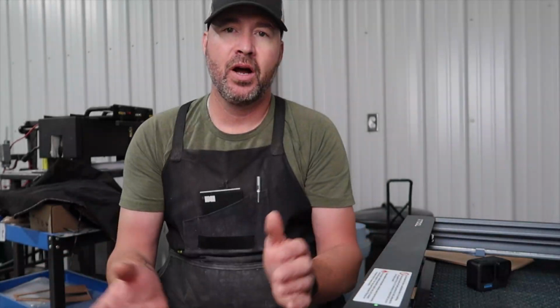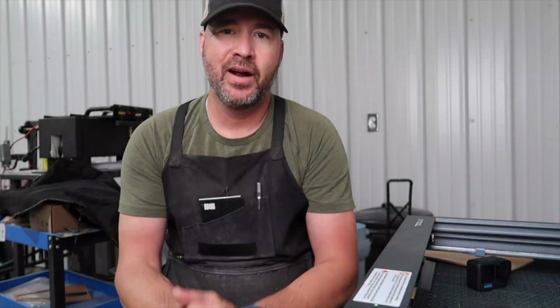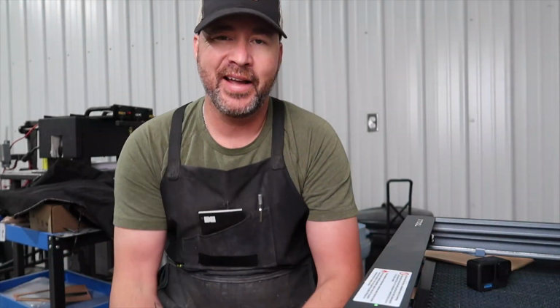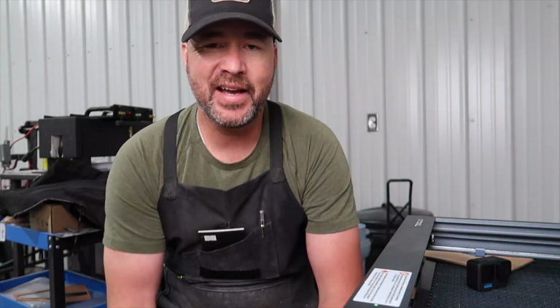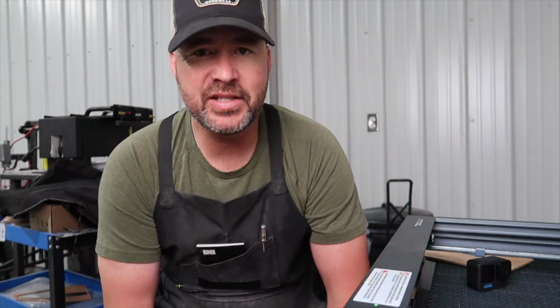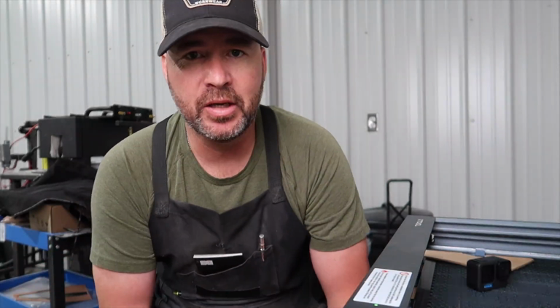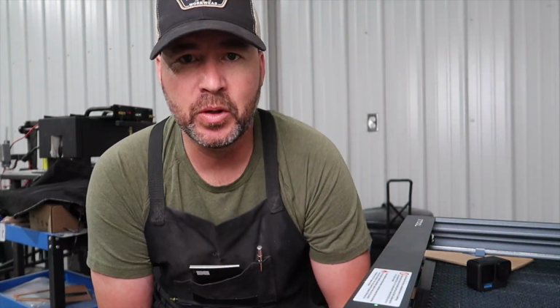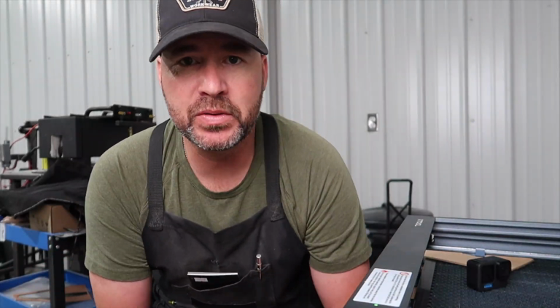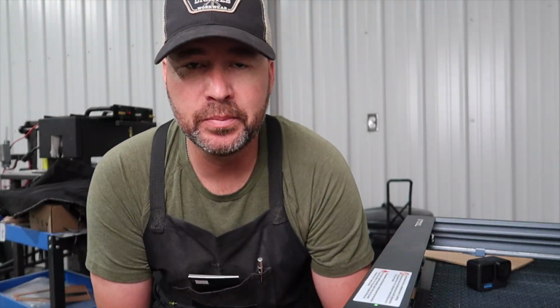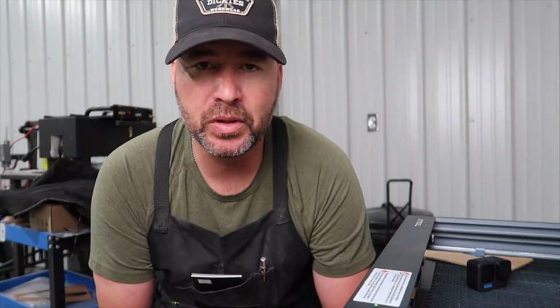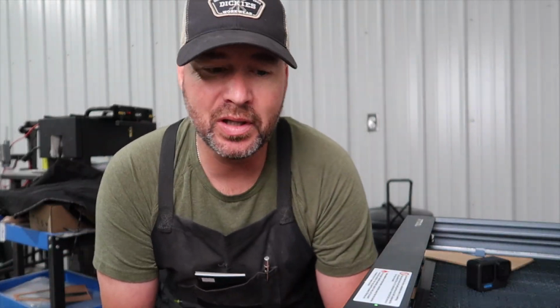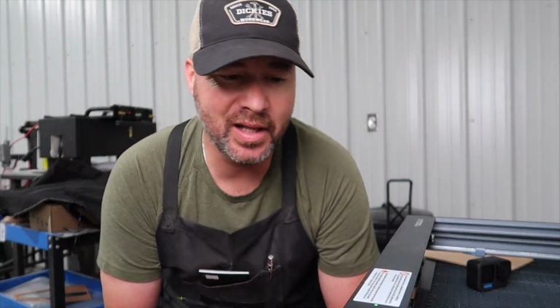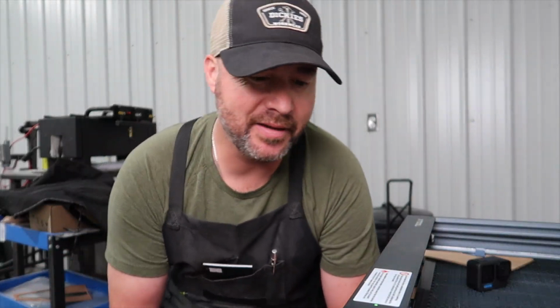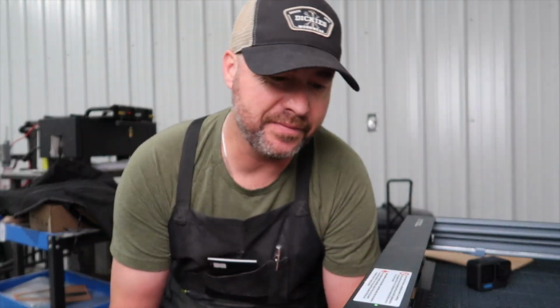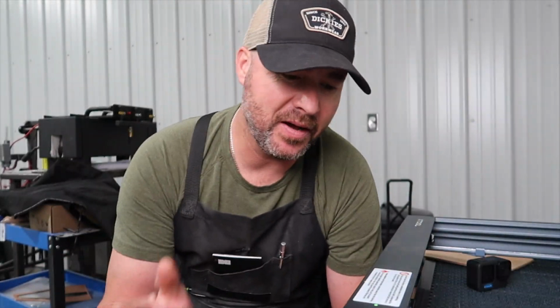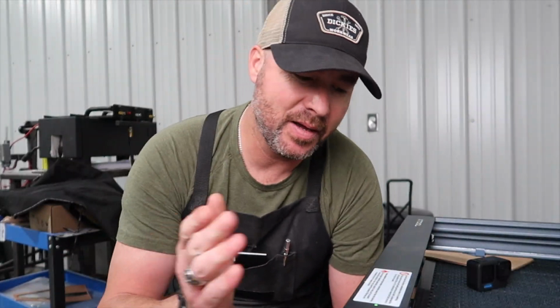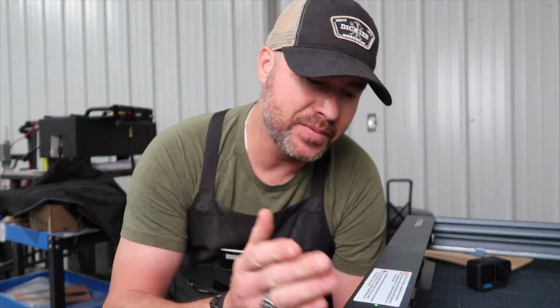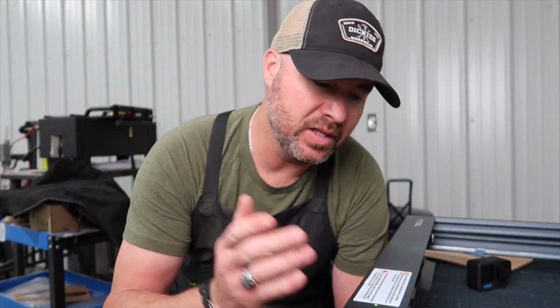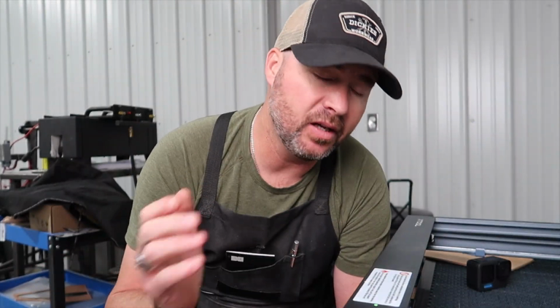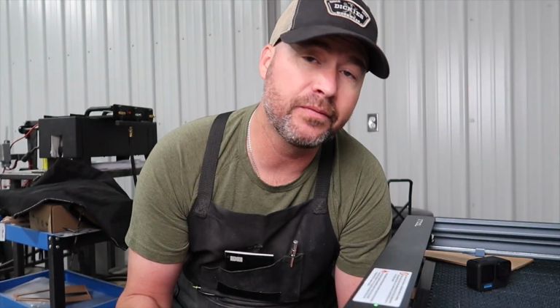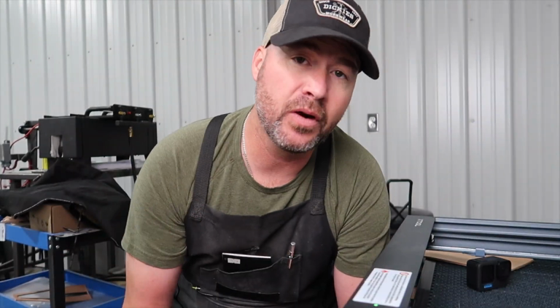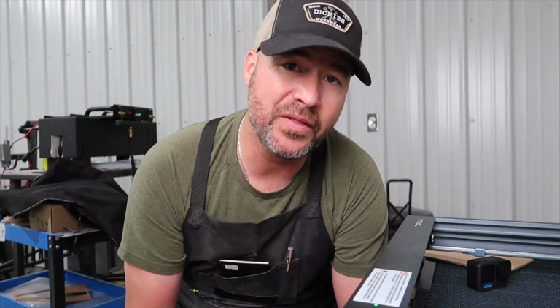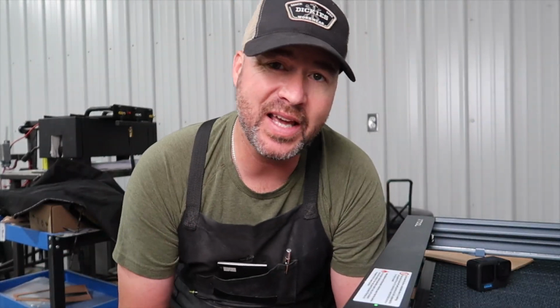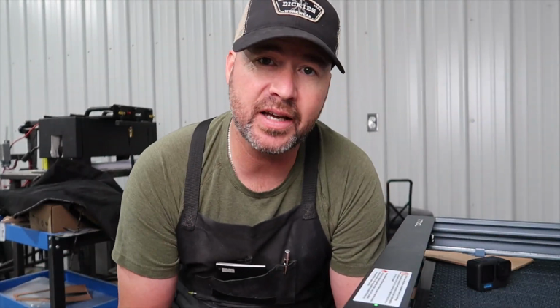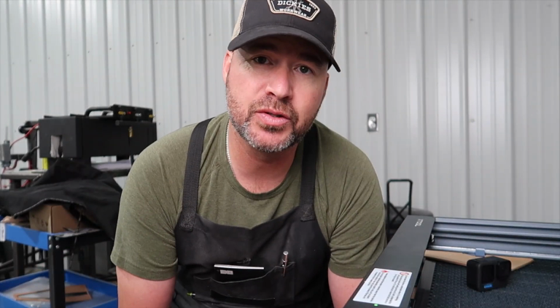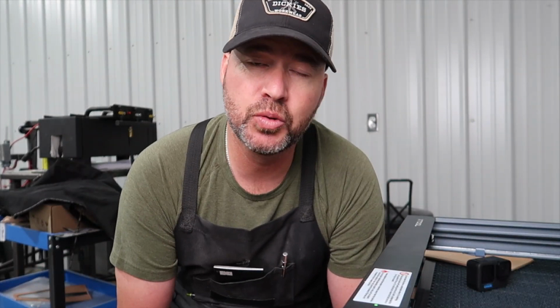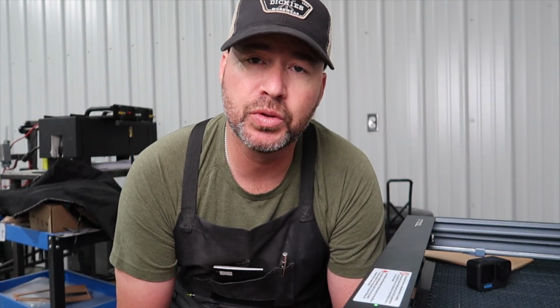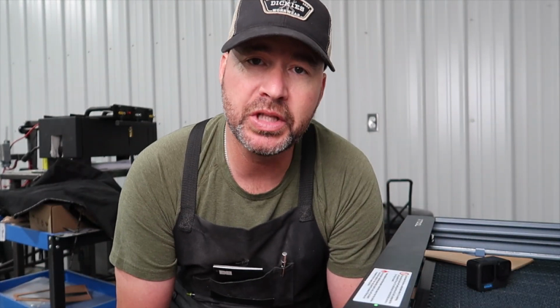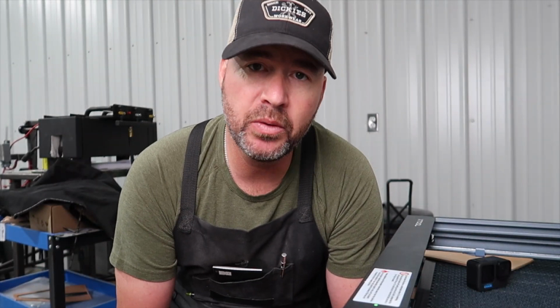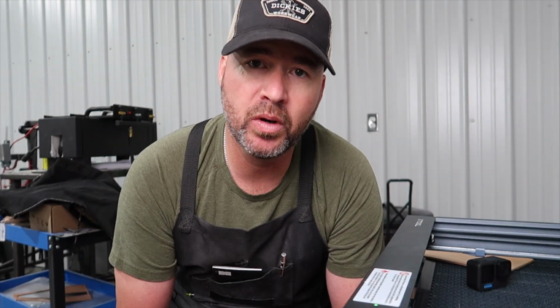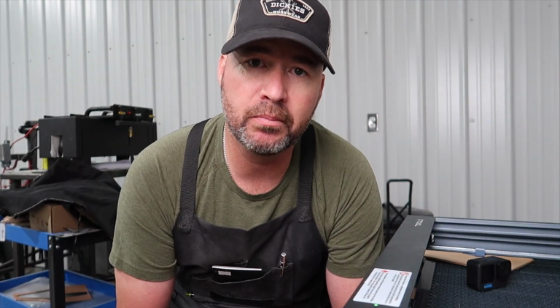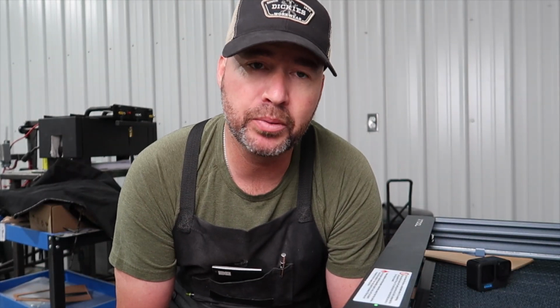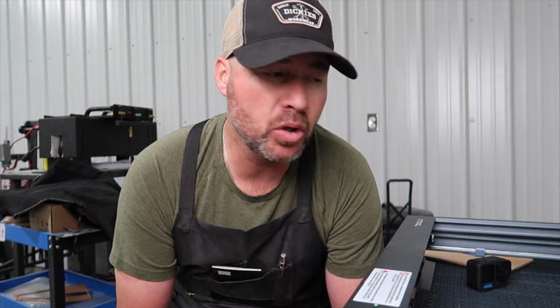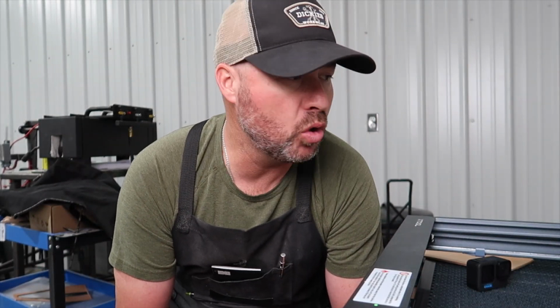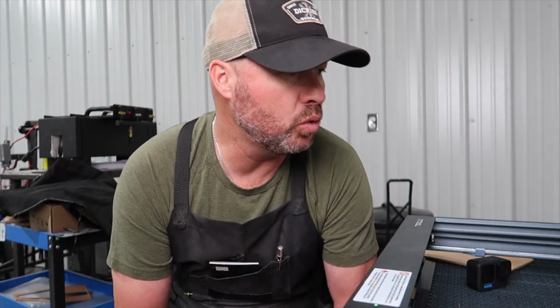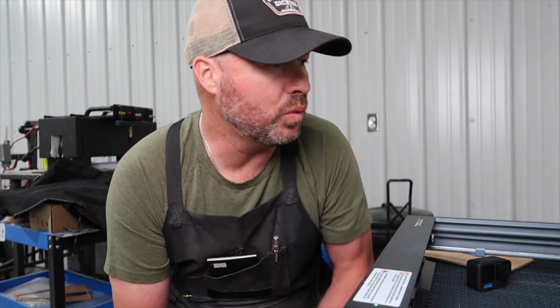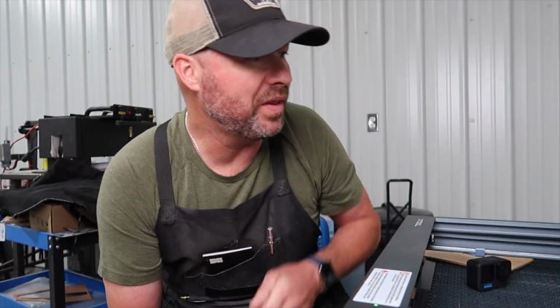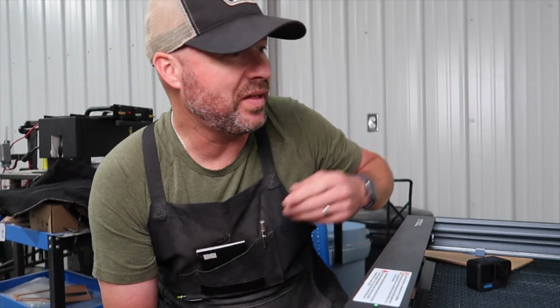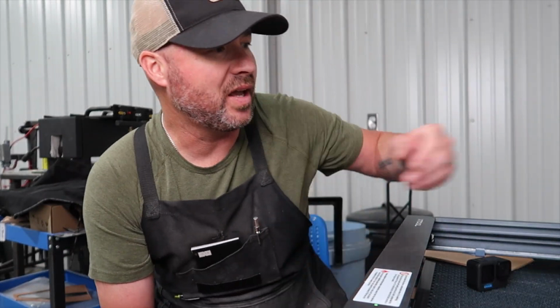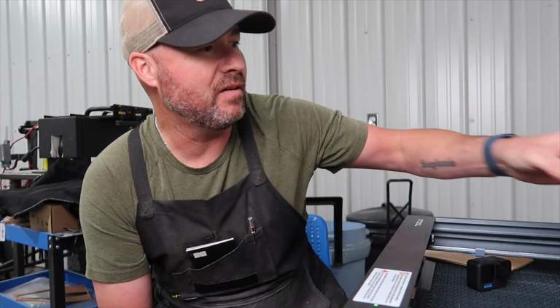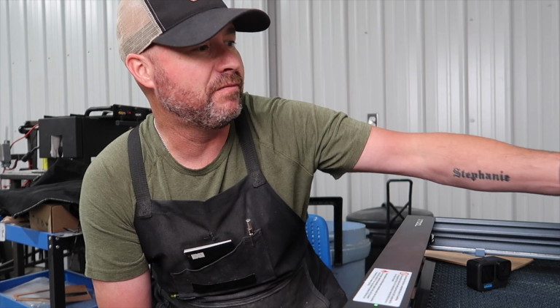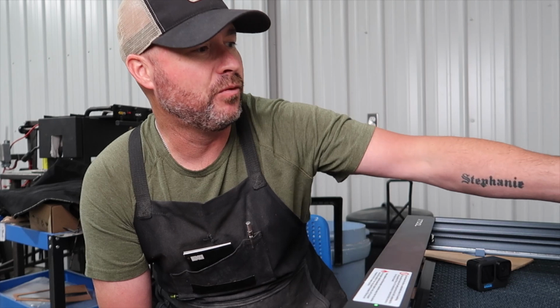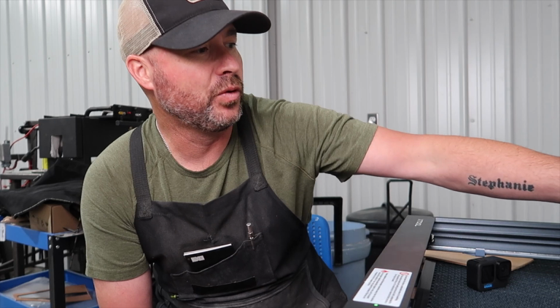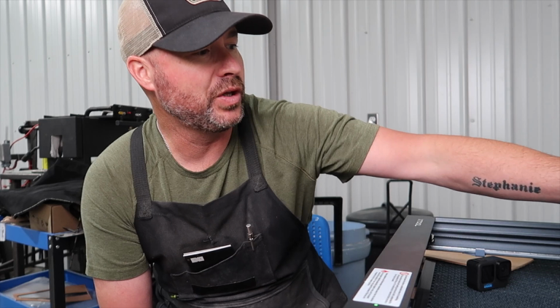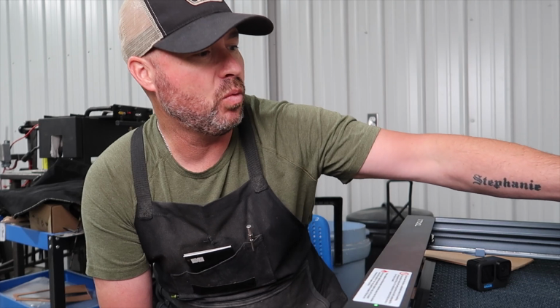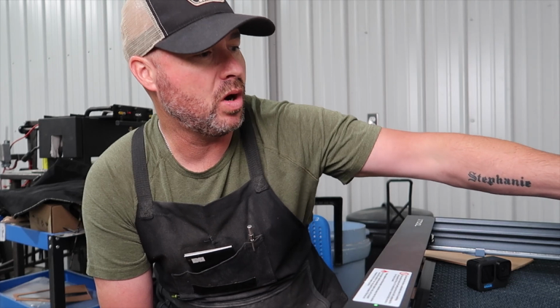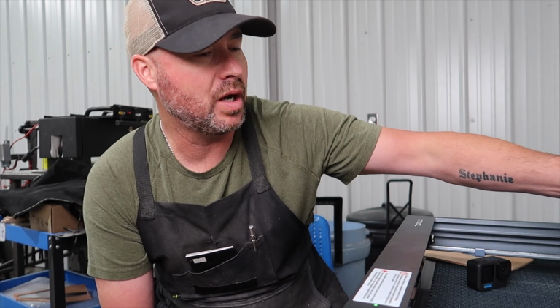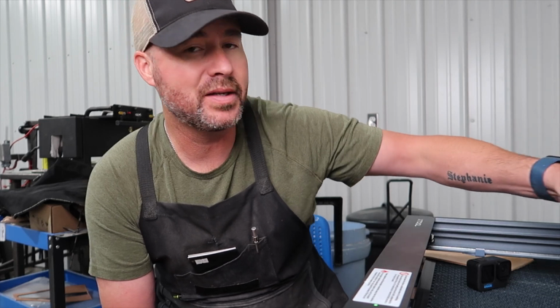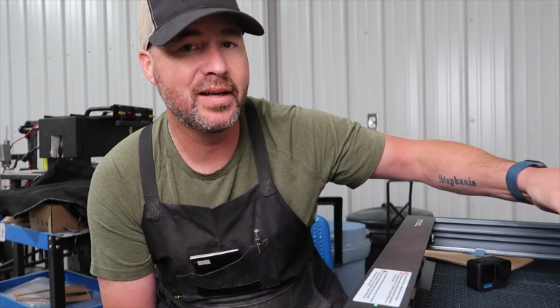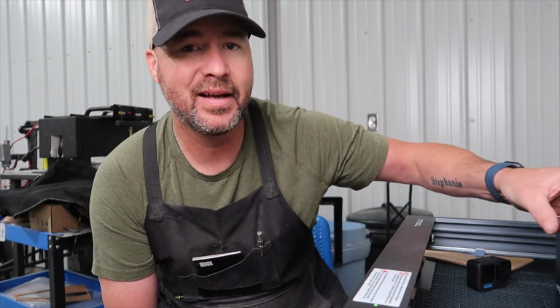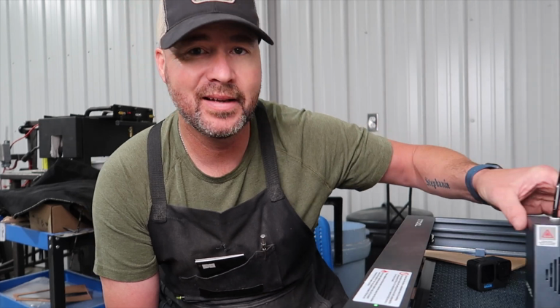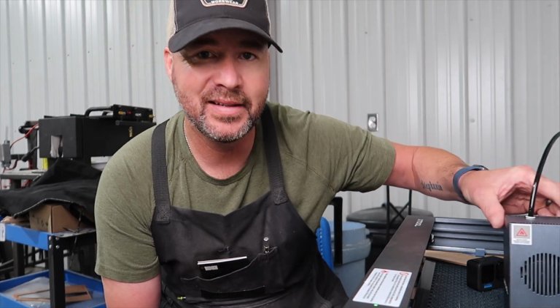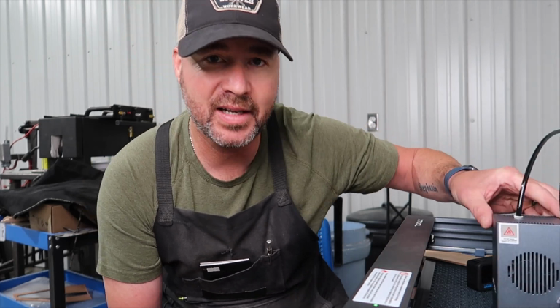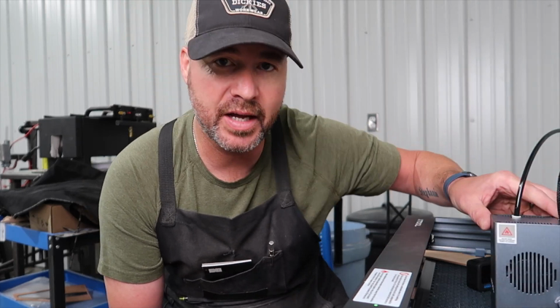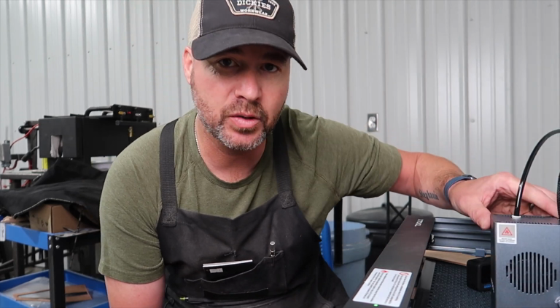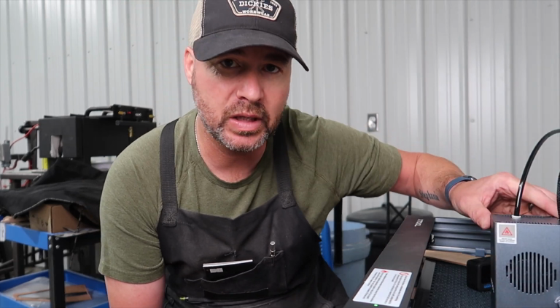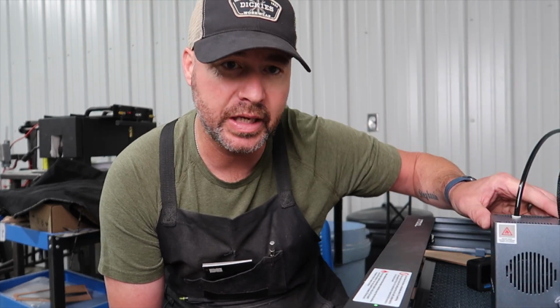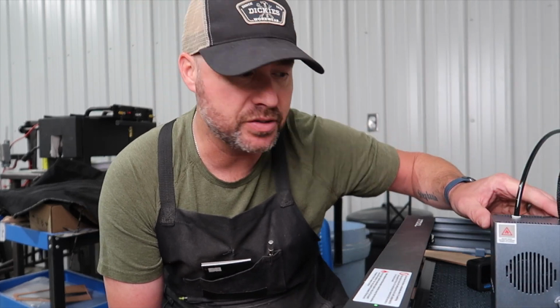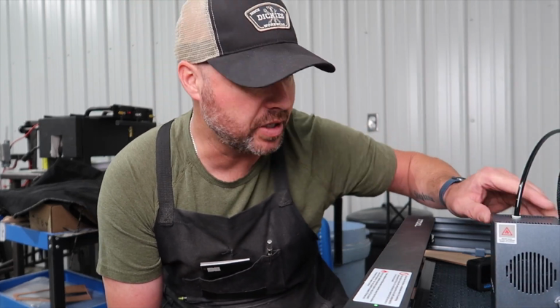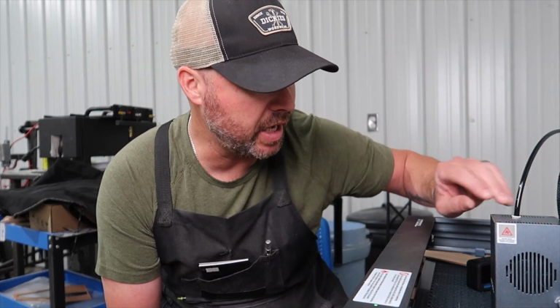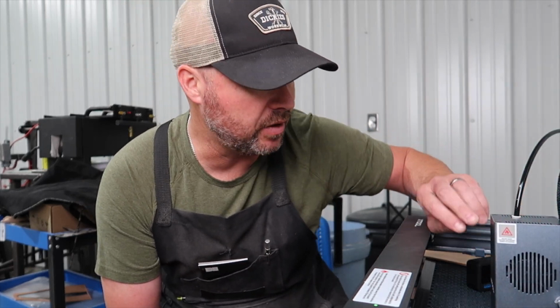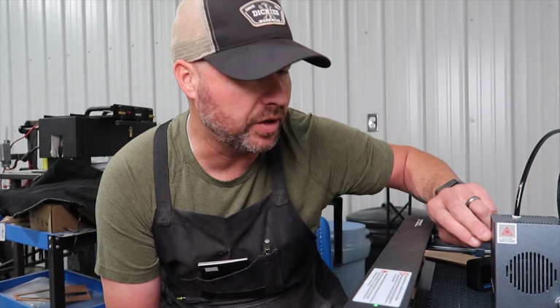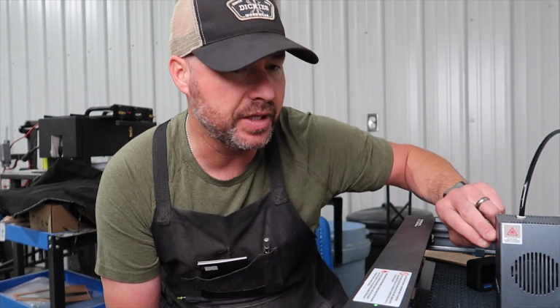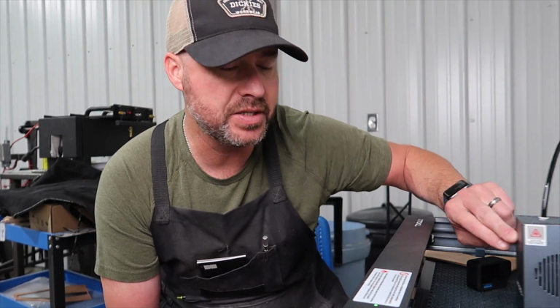Hey guys, Jeremy here with Simple Little Life. I'm sitting in front of the Xtool D1 Pro with a 40 watt diode laser head on it.